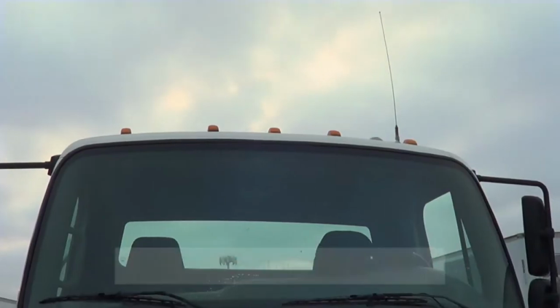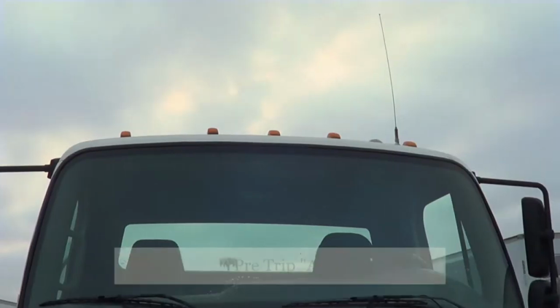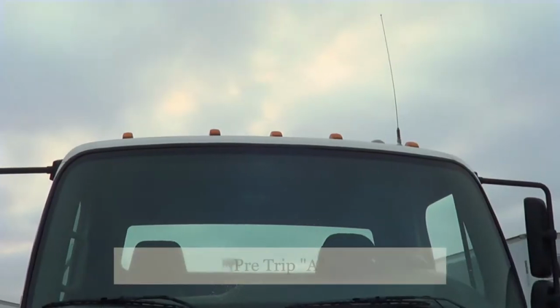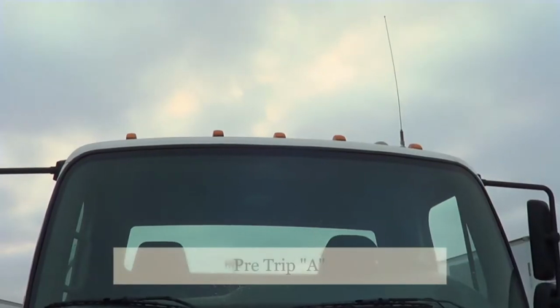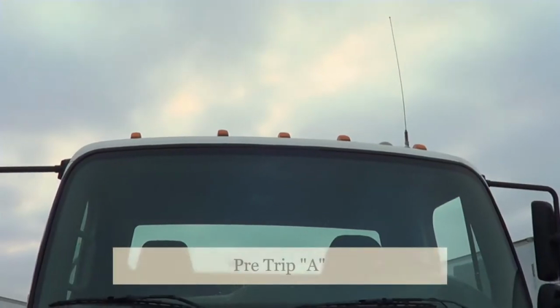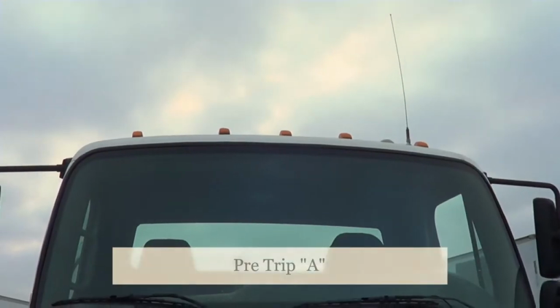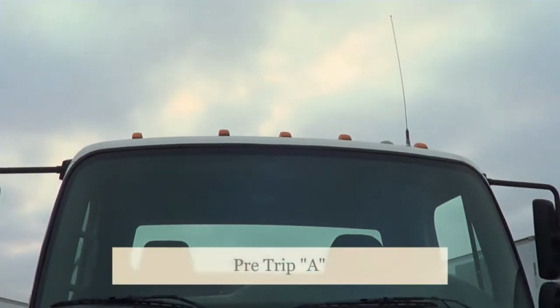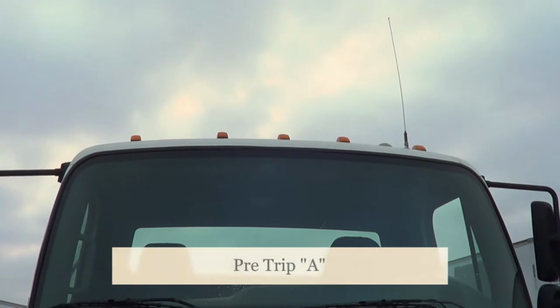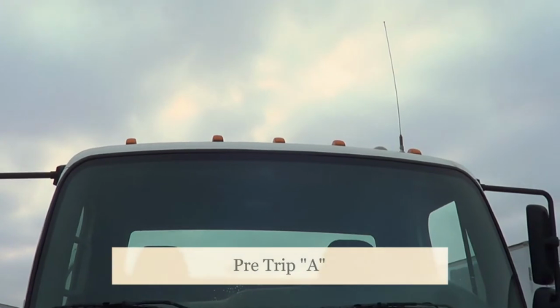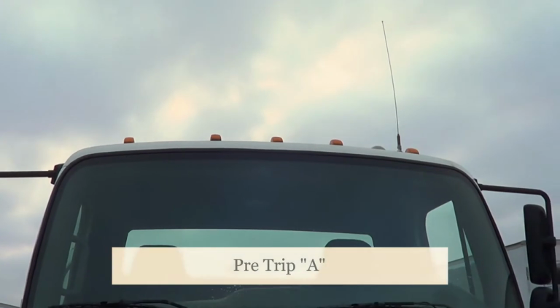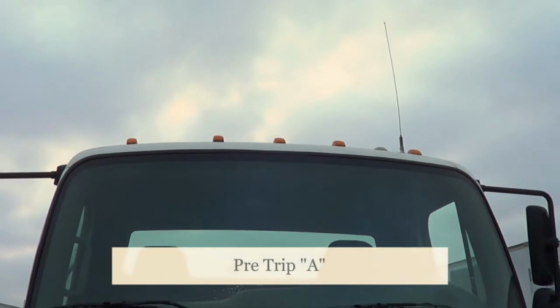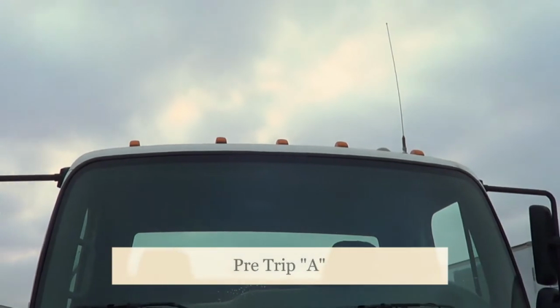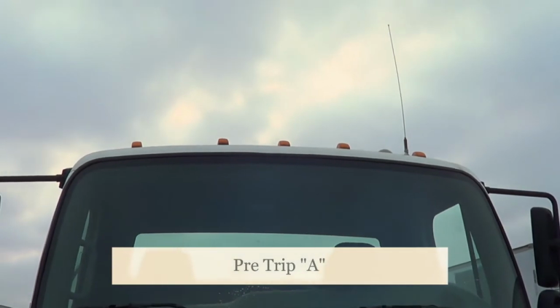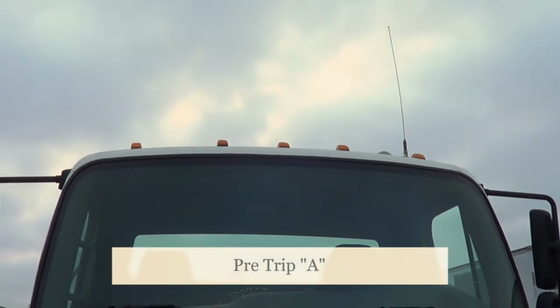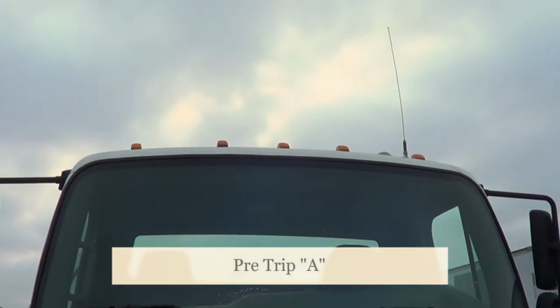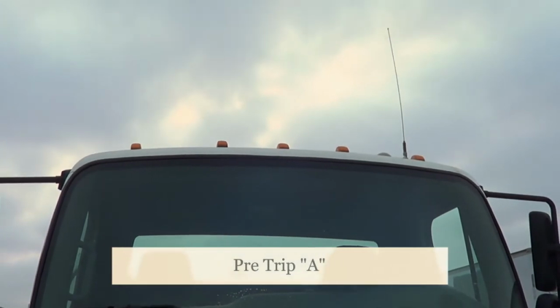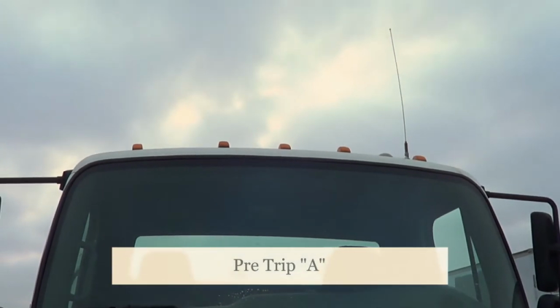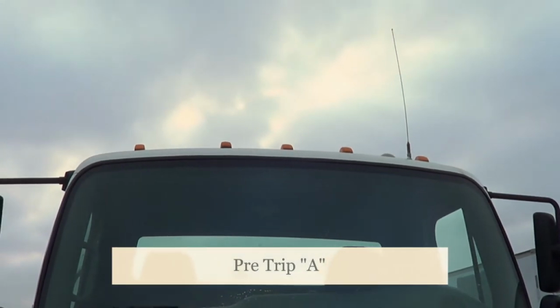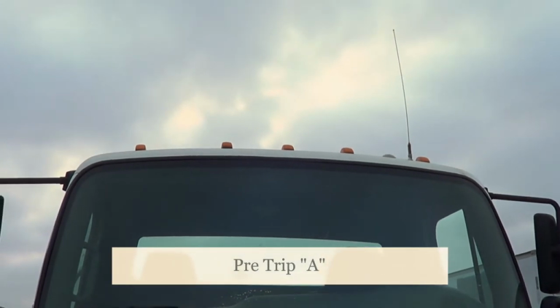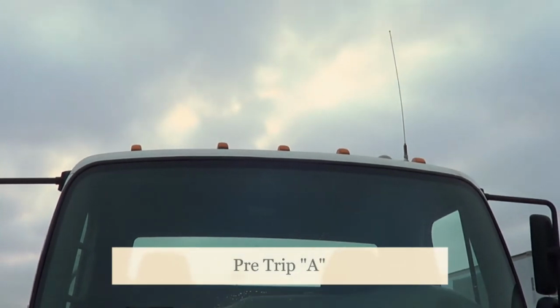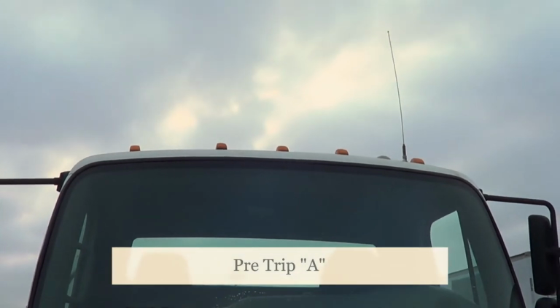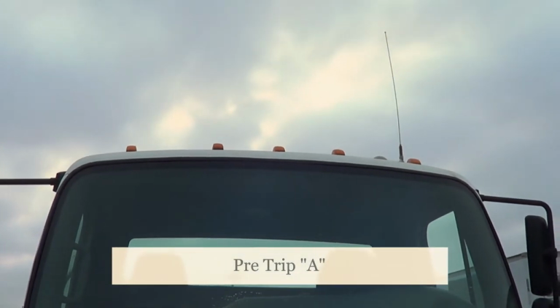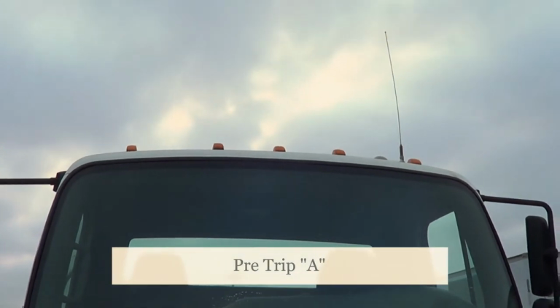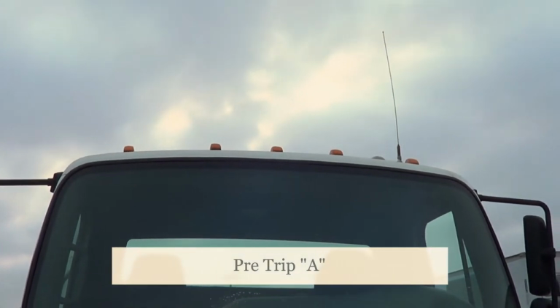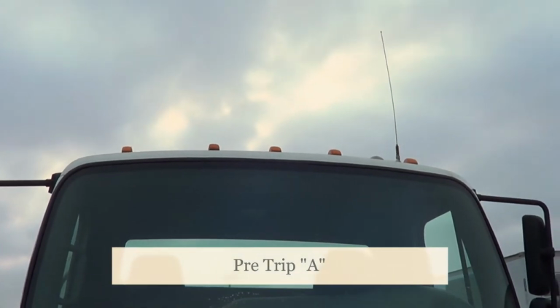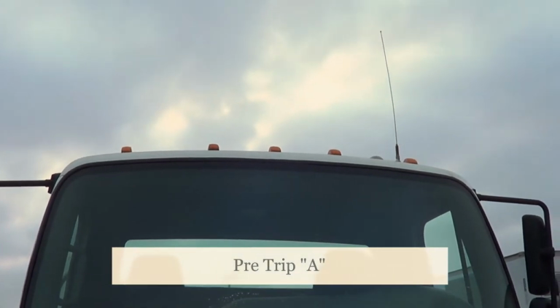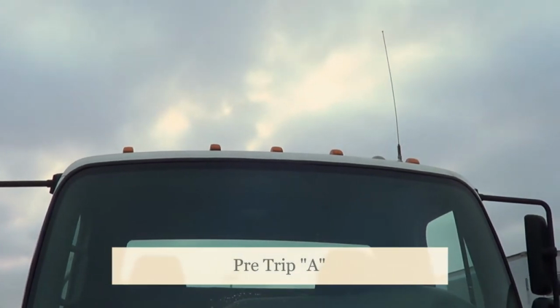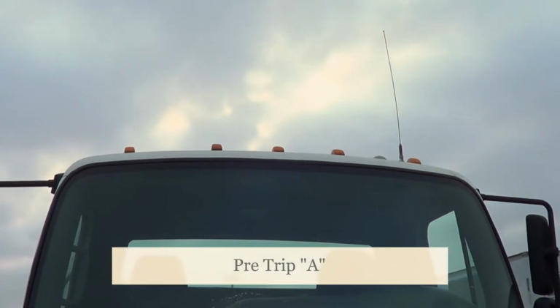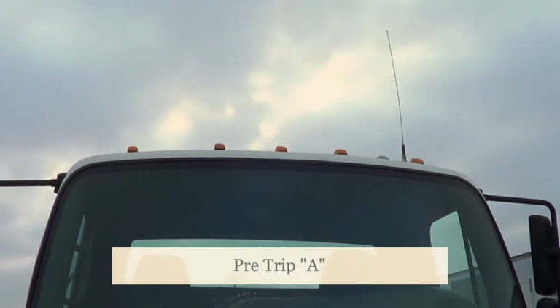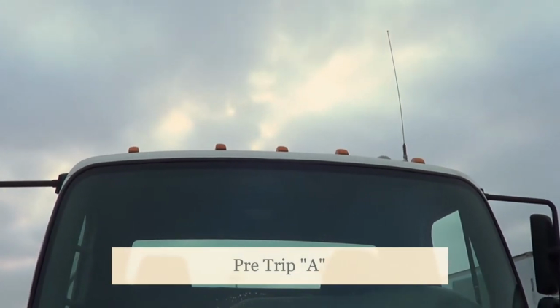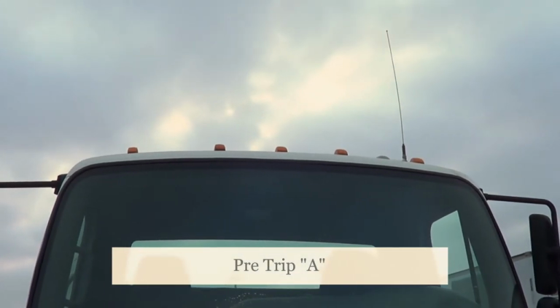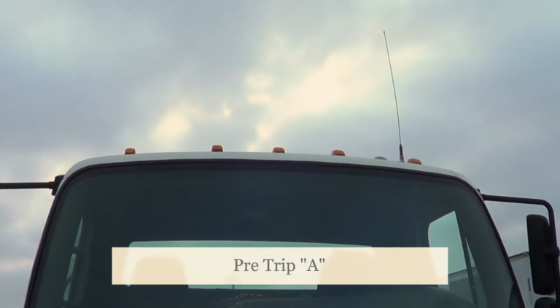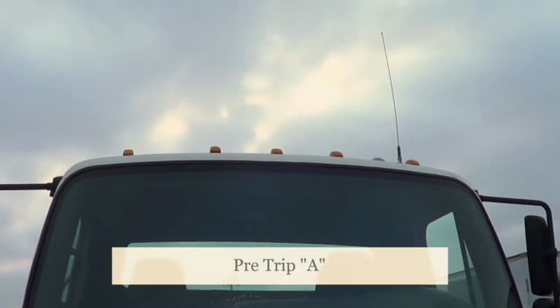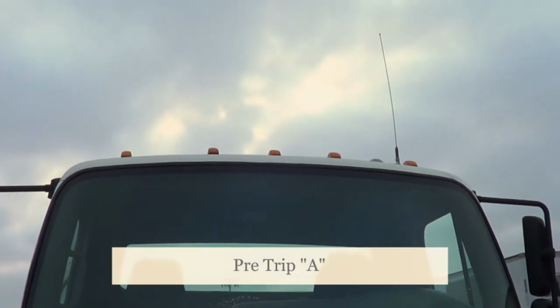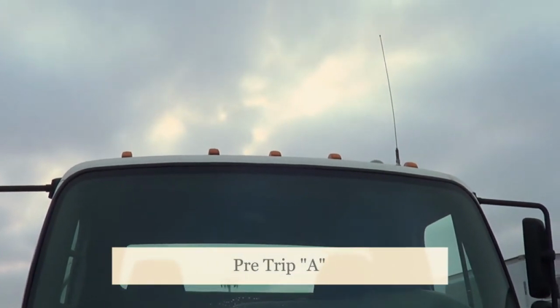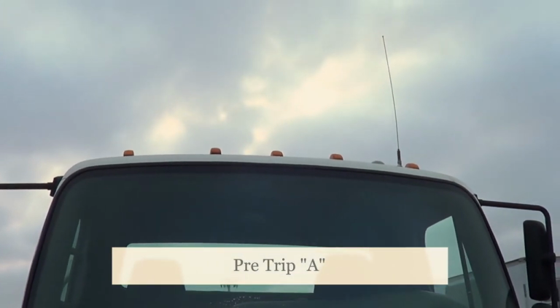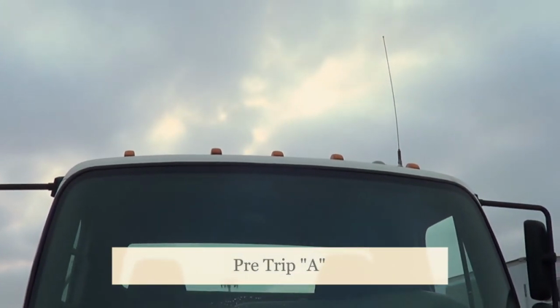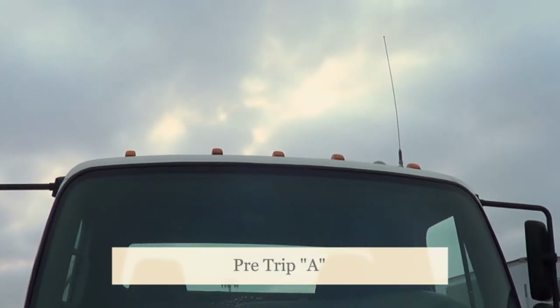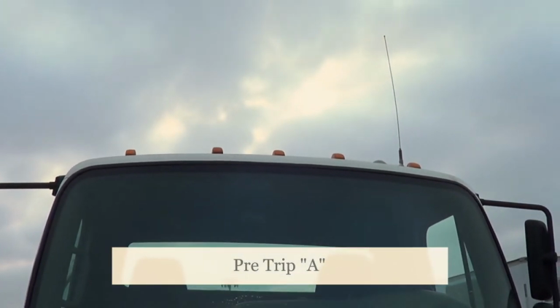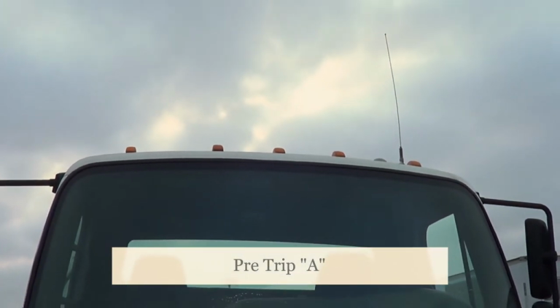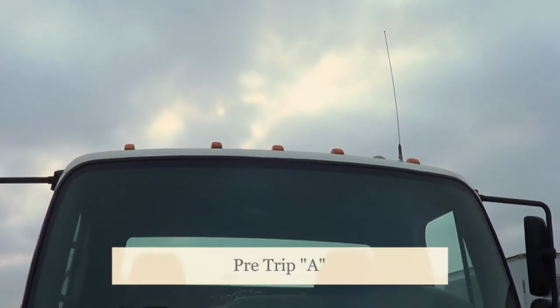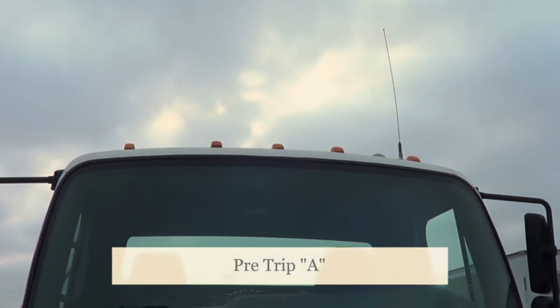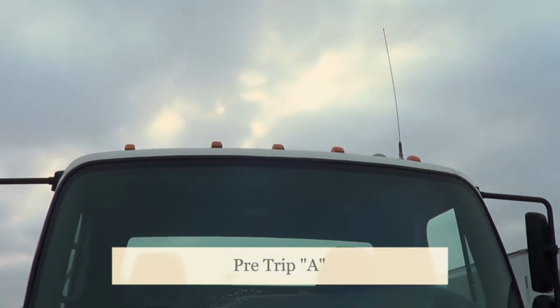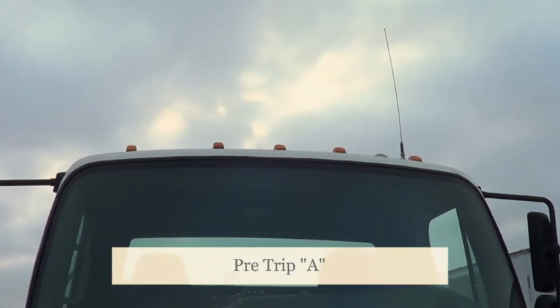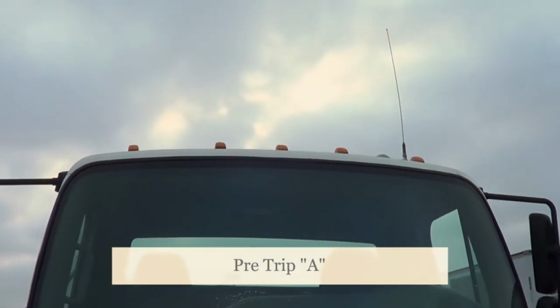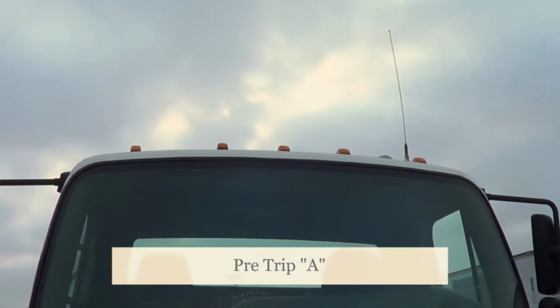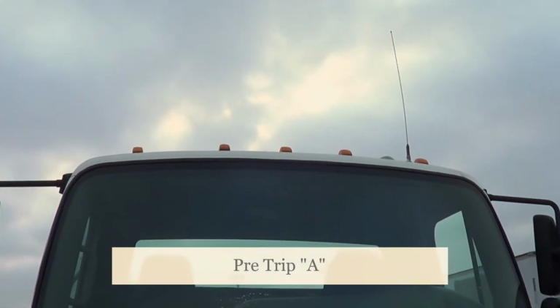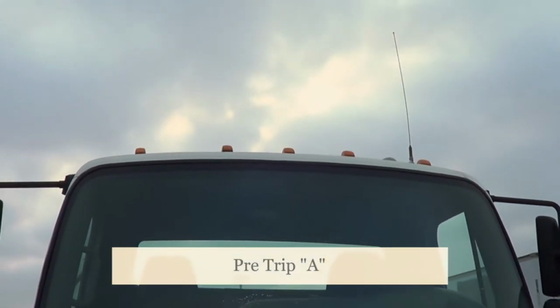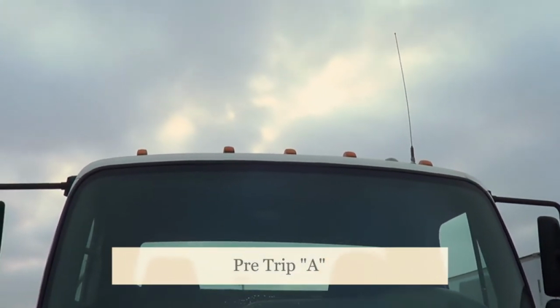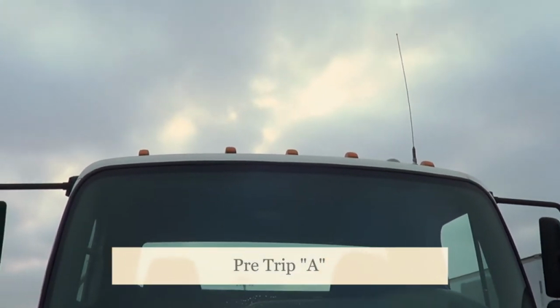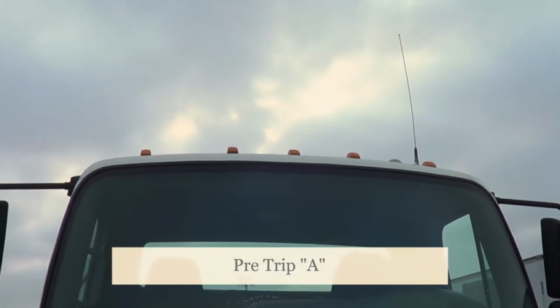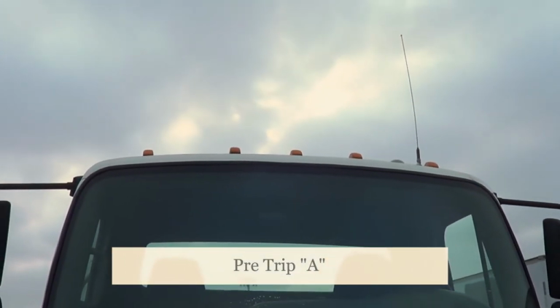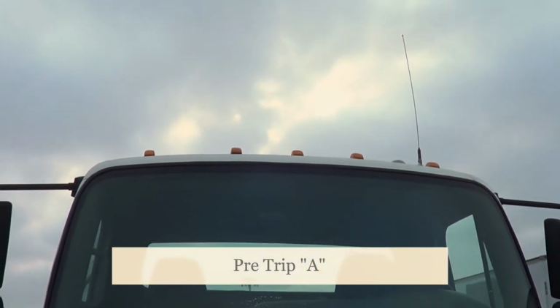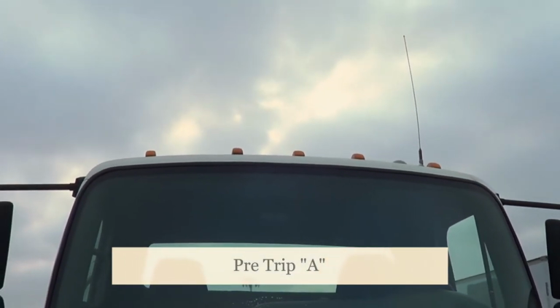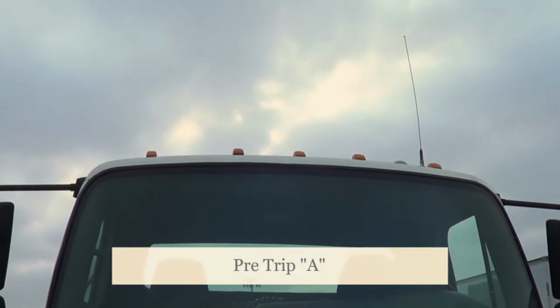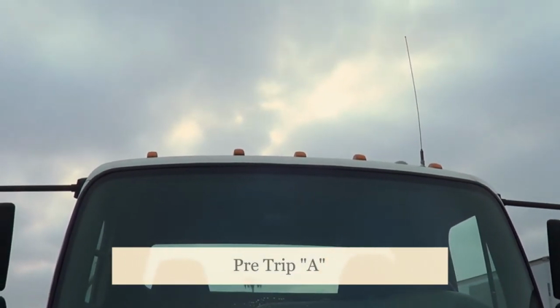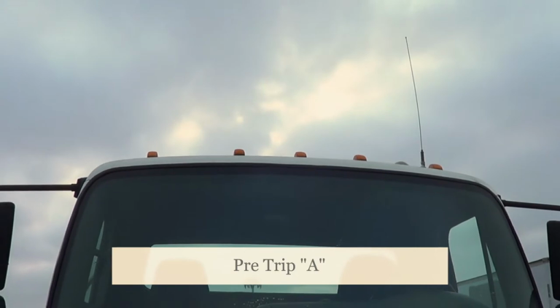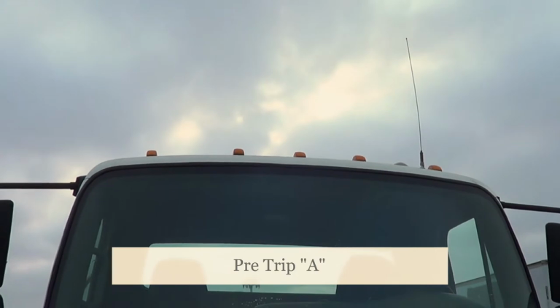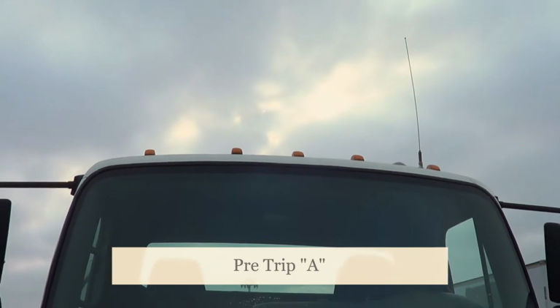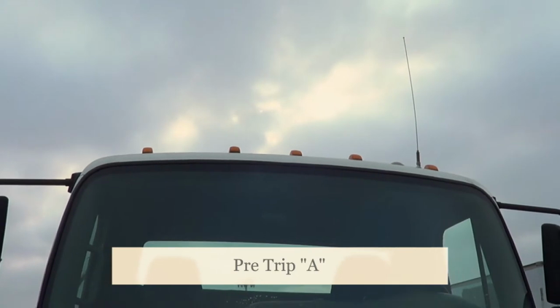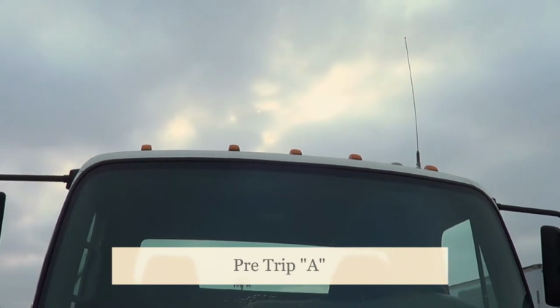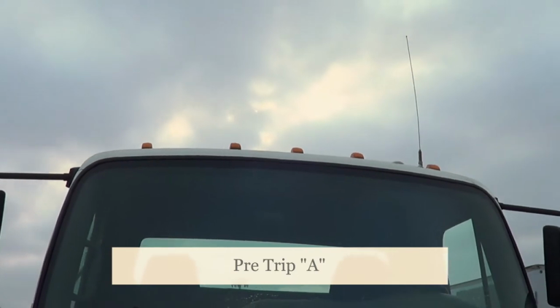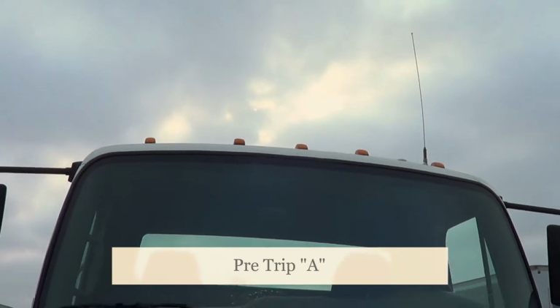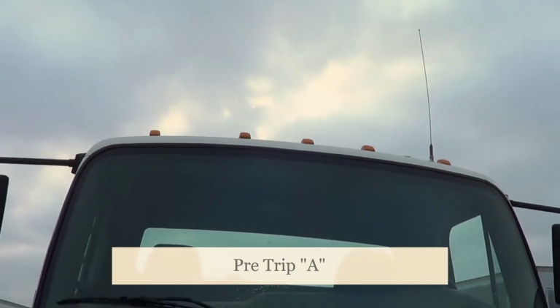My clearance lights — they're not cracked or broken, they're securely mounted, no missing hardware. They're amber in color because they face the front of the vehicle.